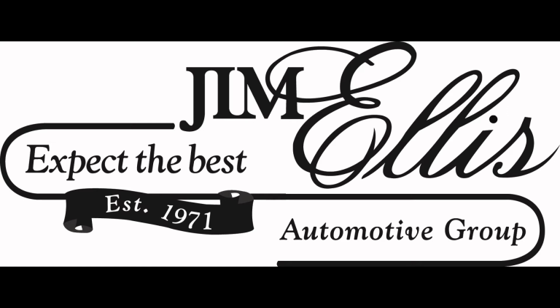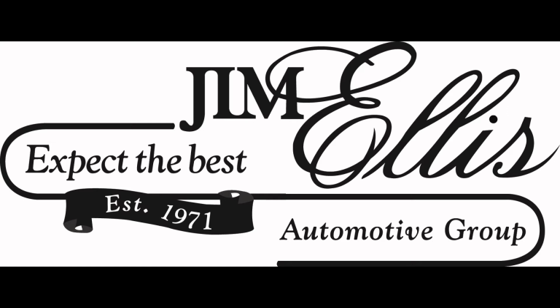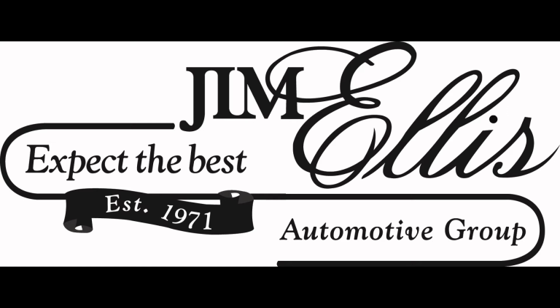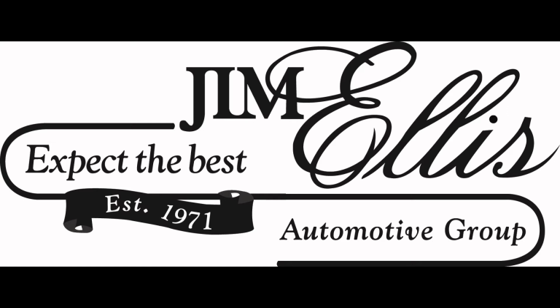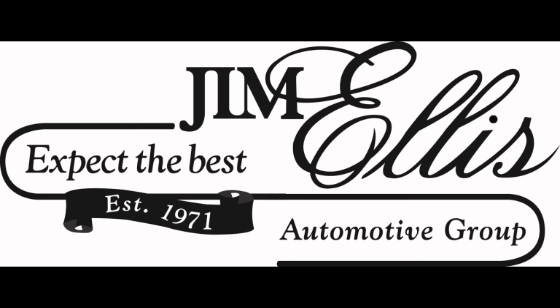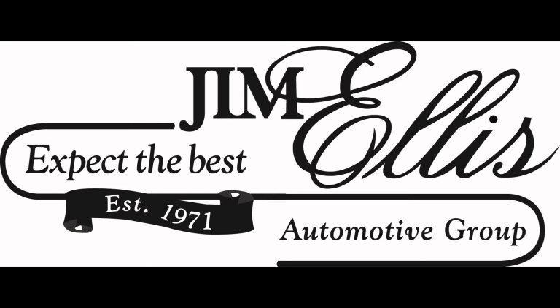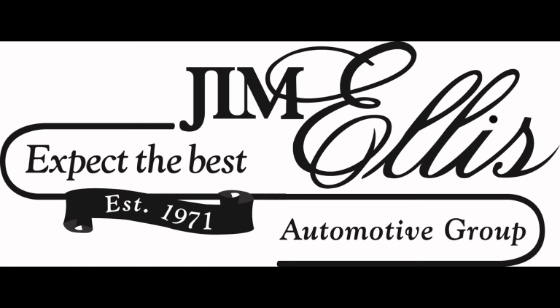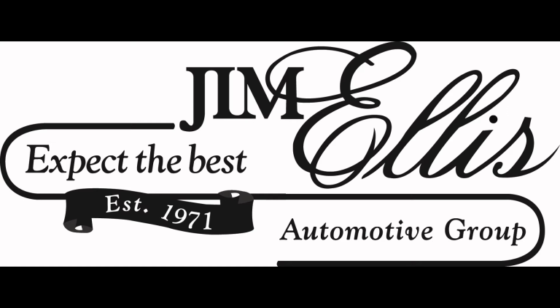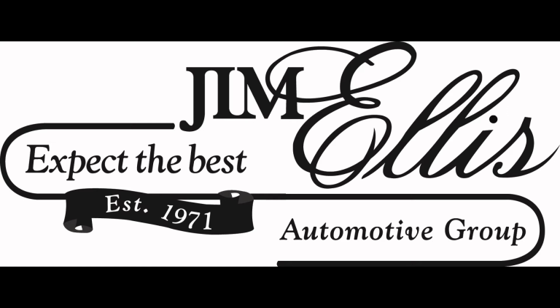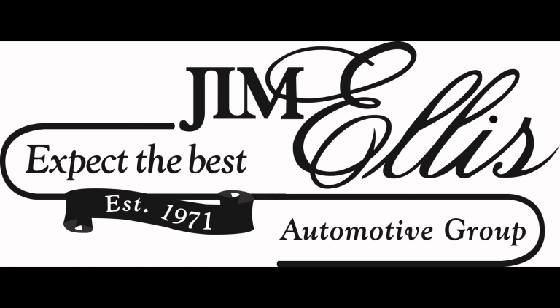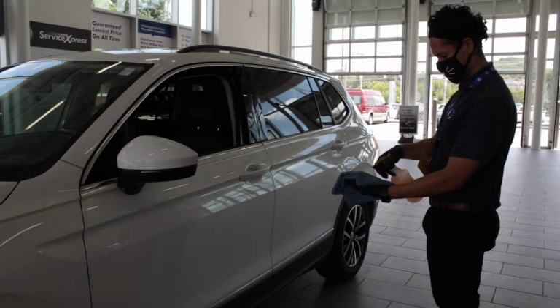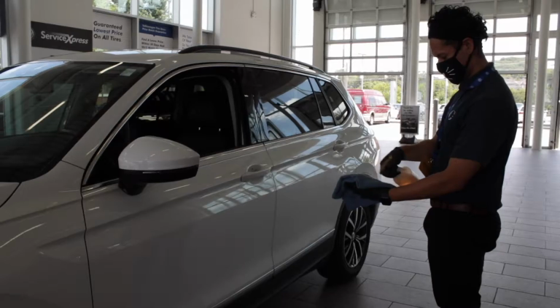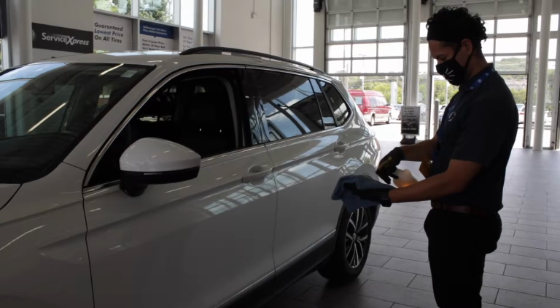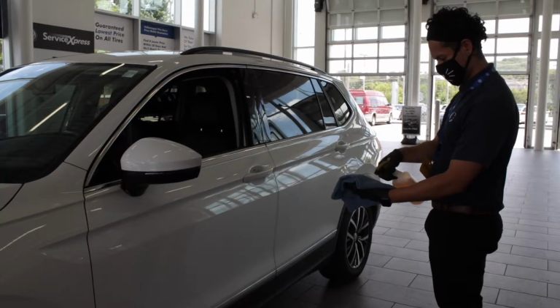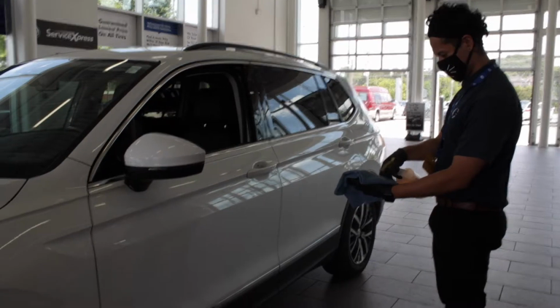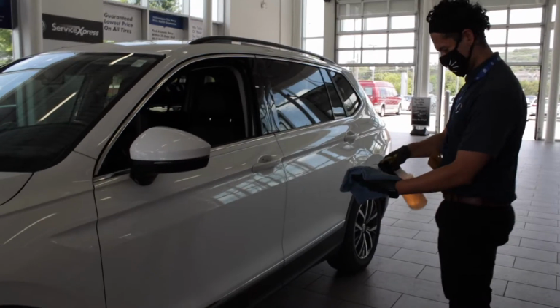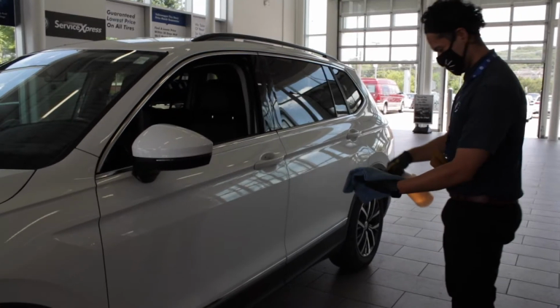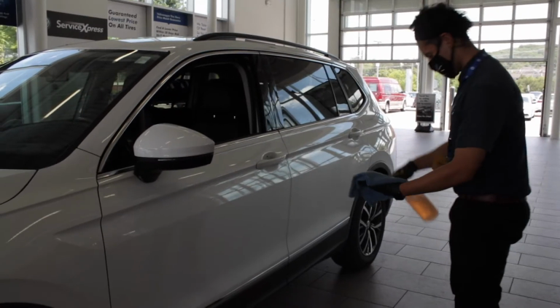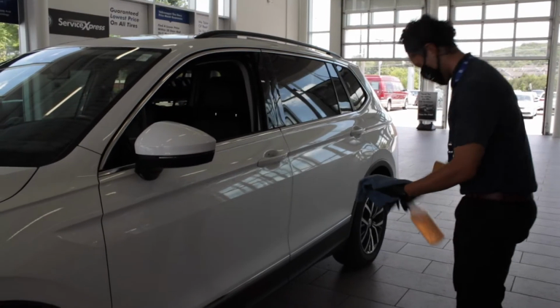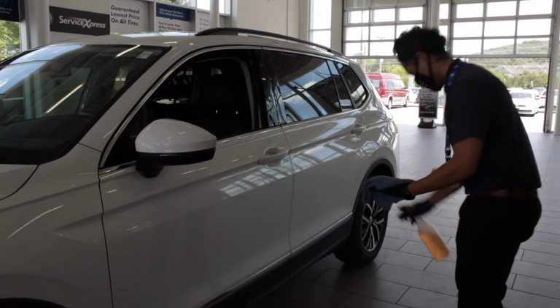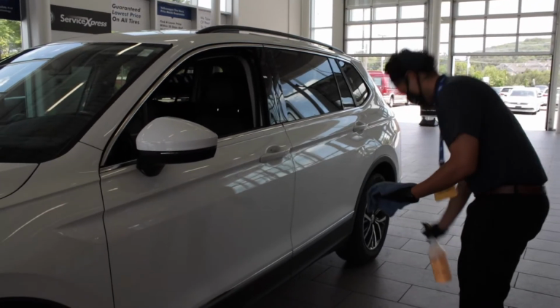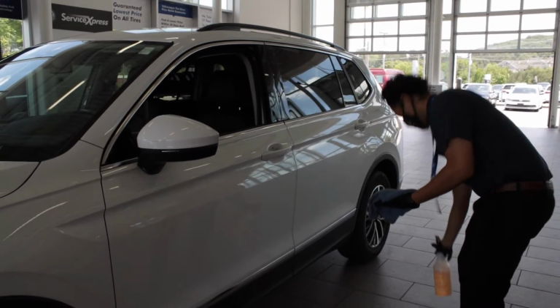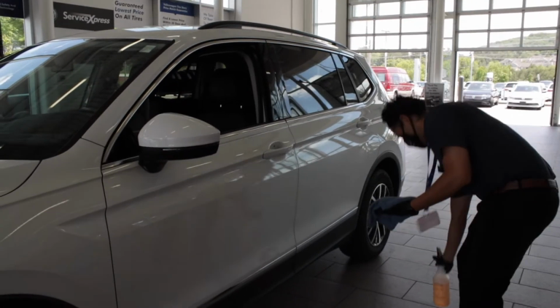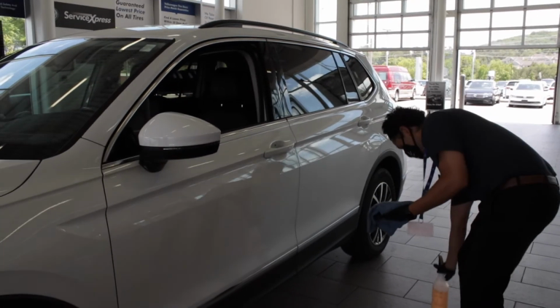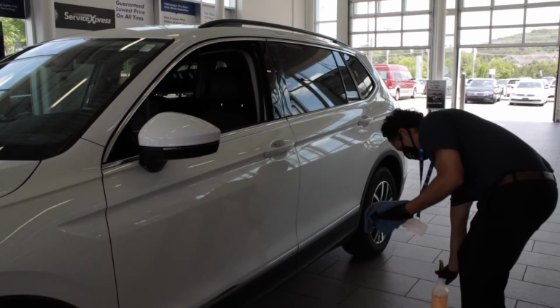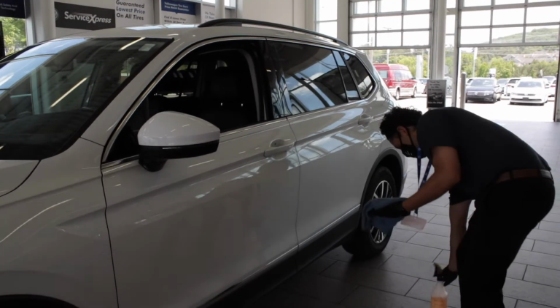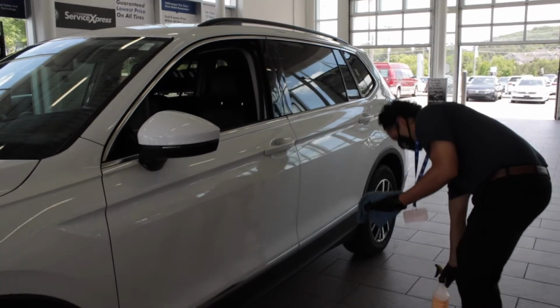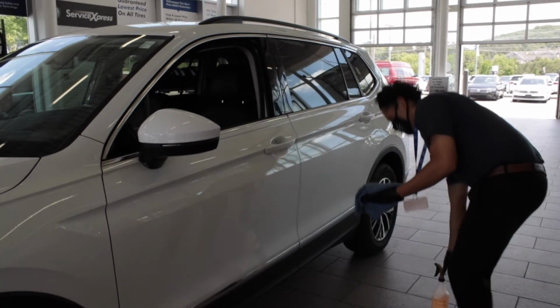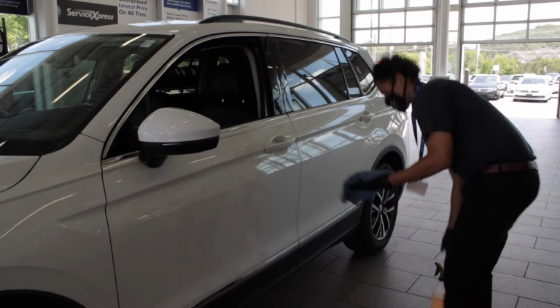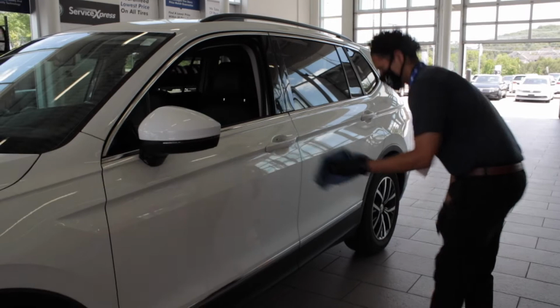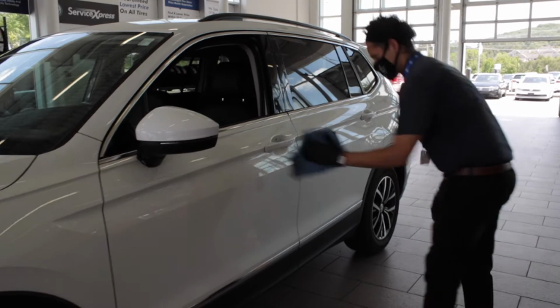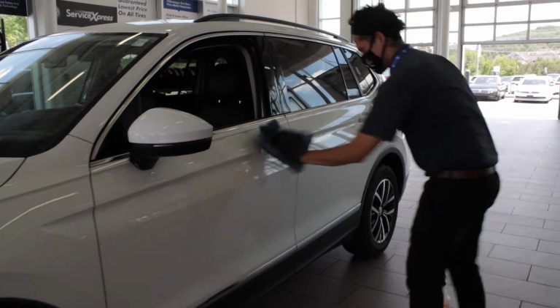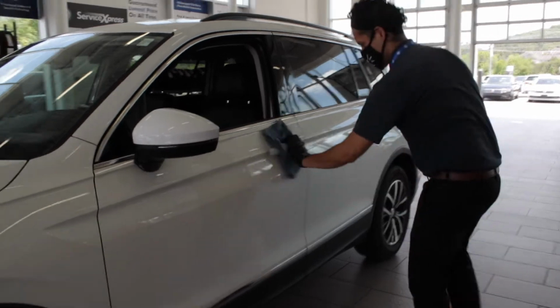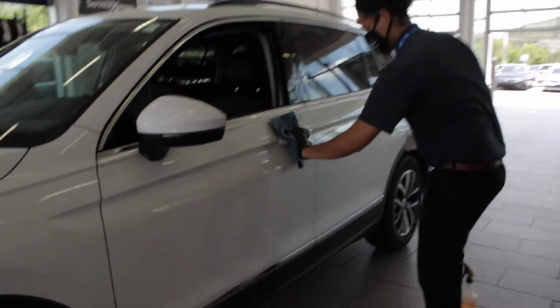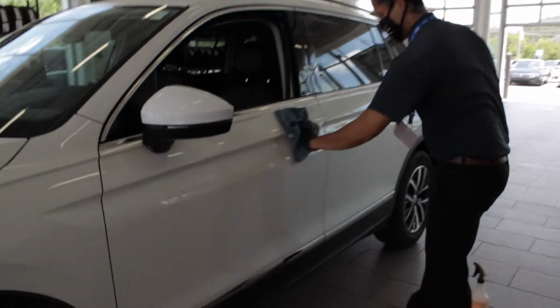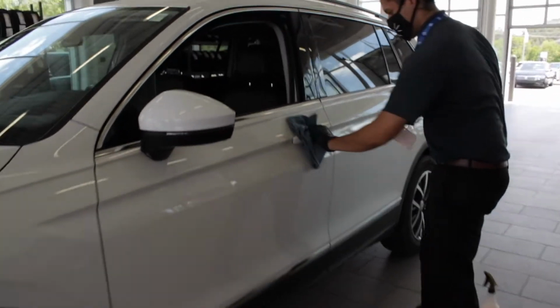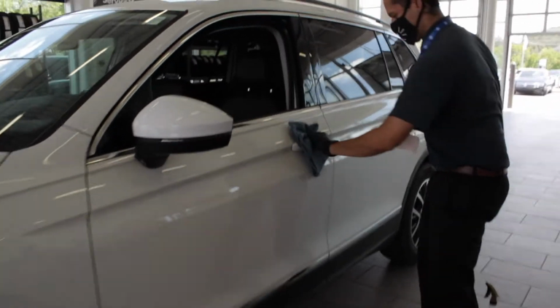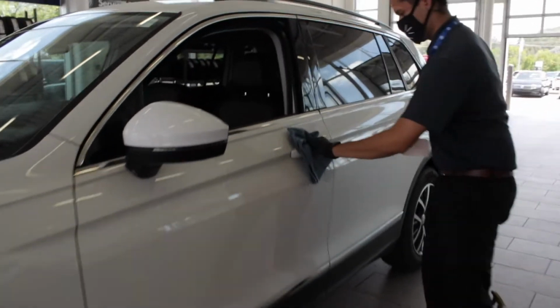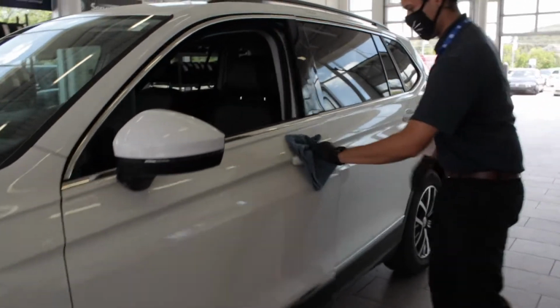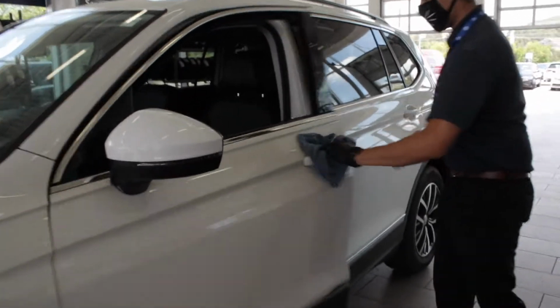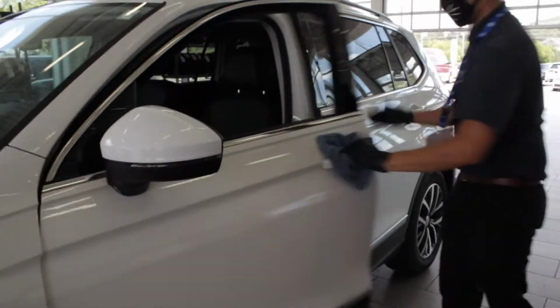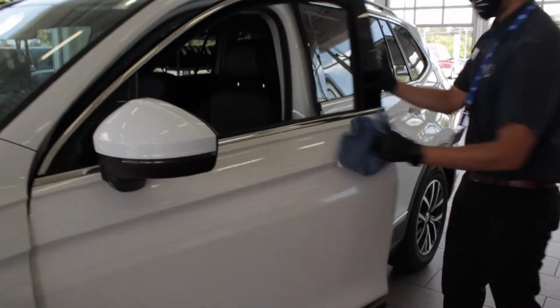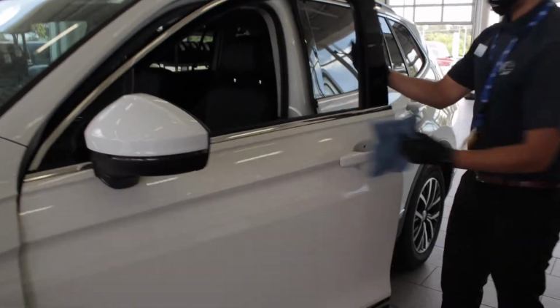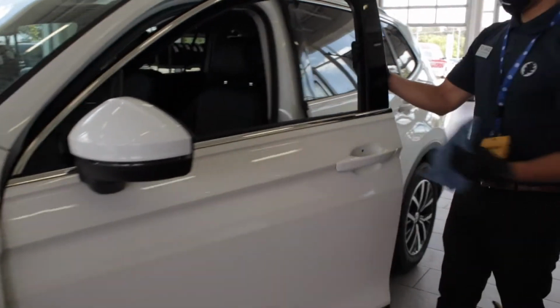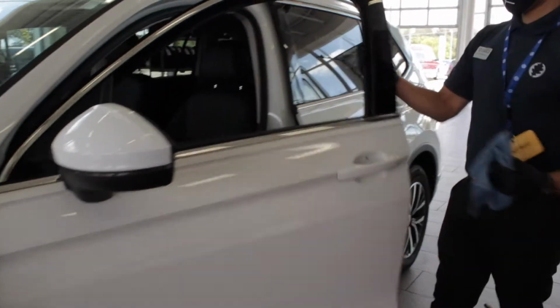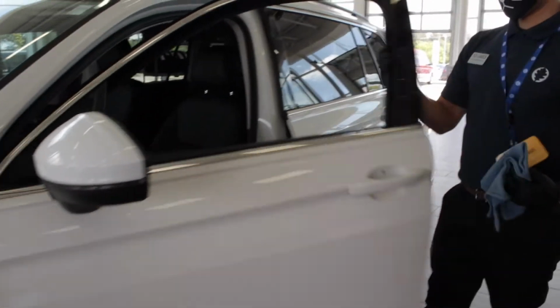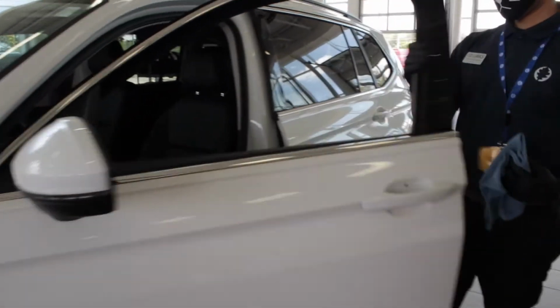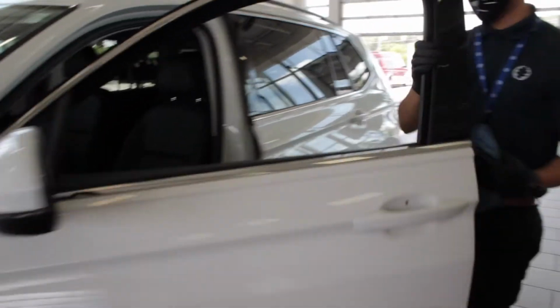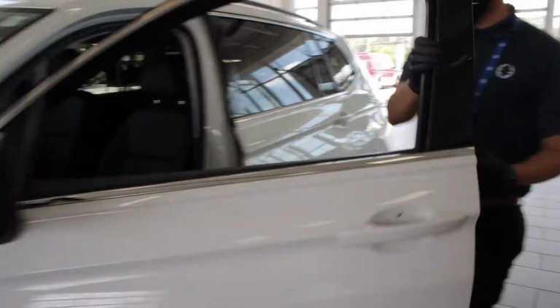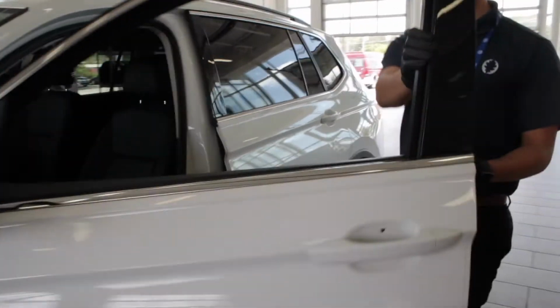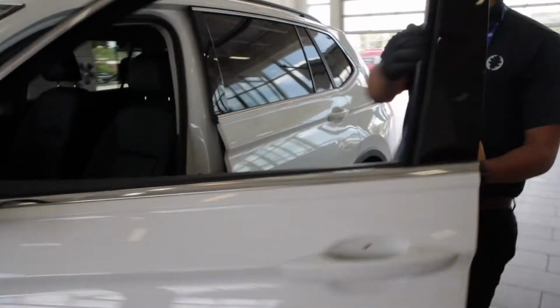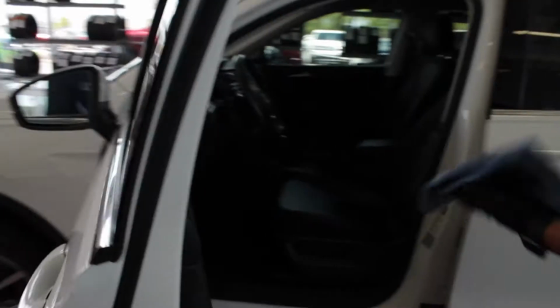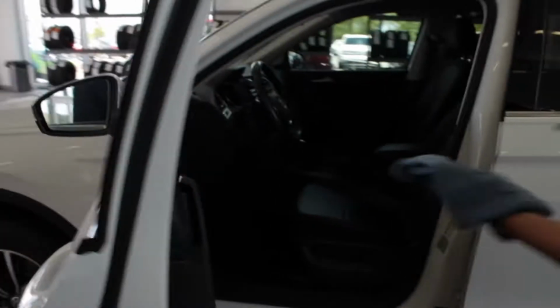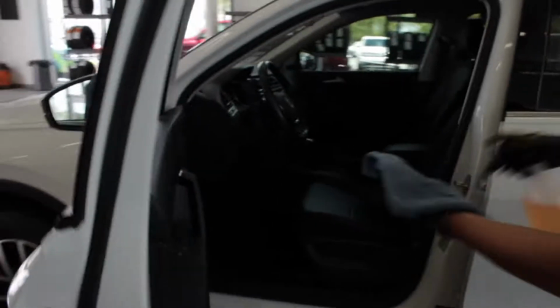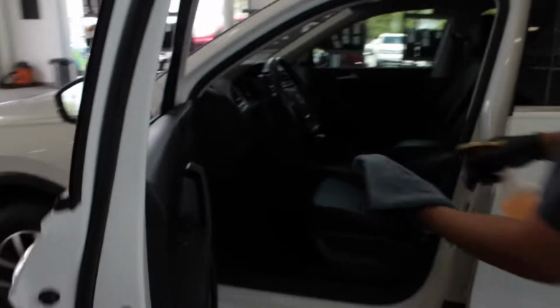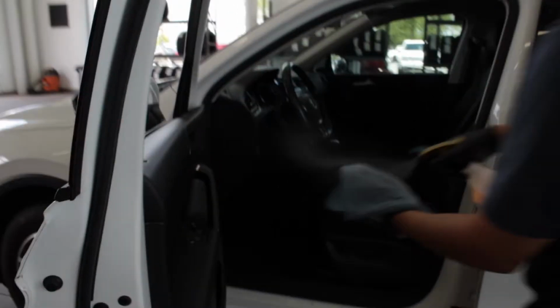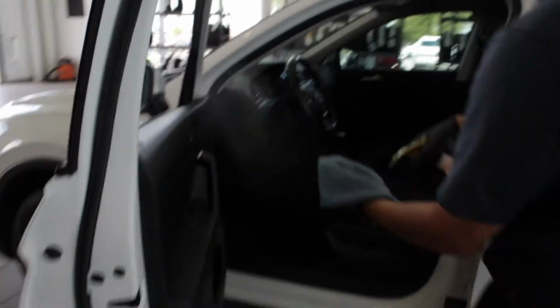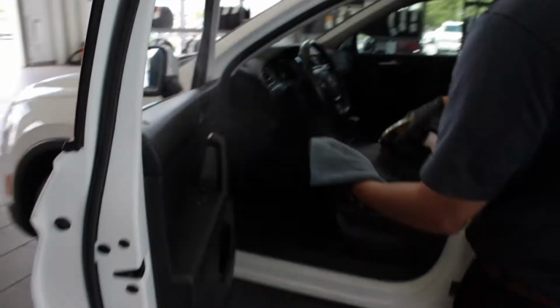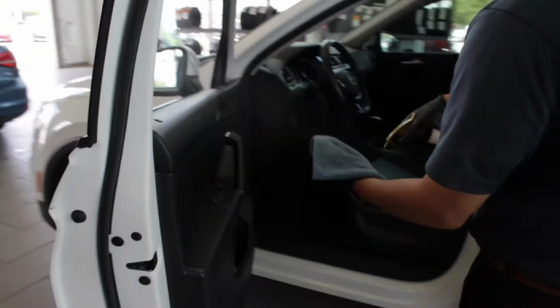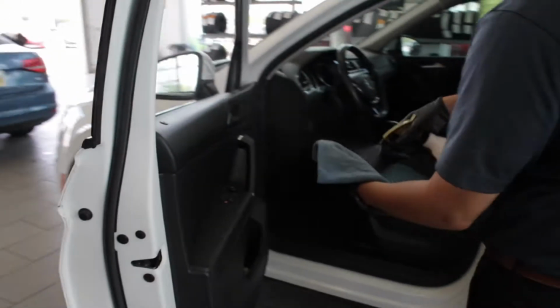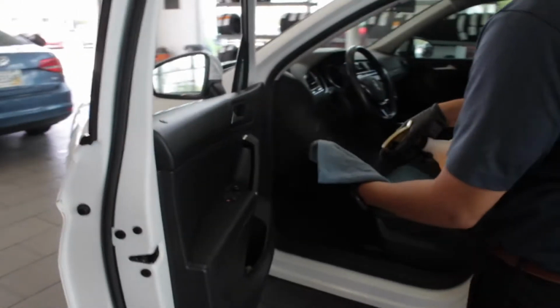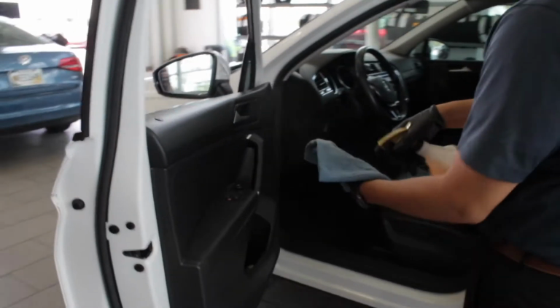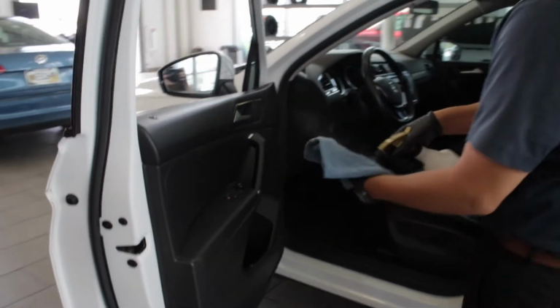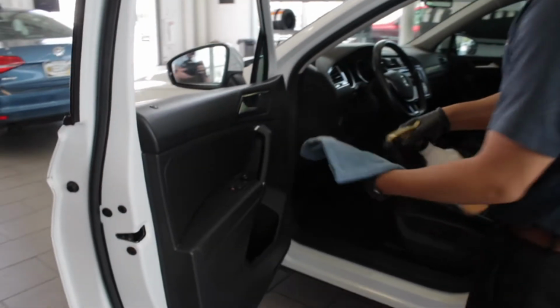First, we'll use sanitizing spray and wipe down your vehicle. We'll start with the door handle and the interior door panel.